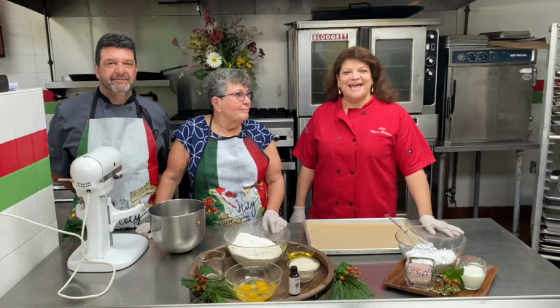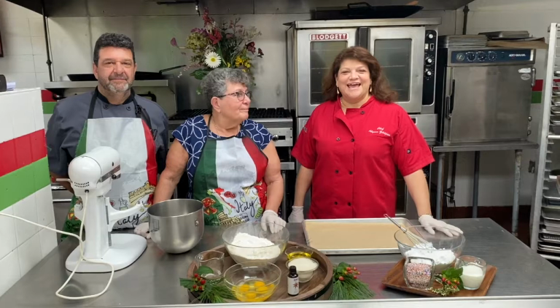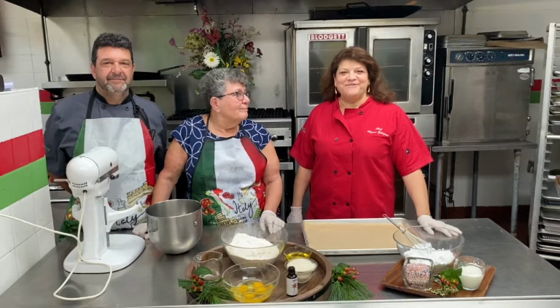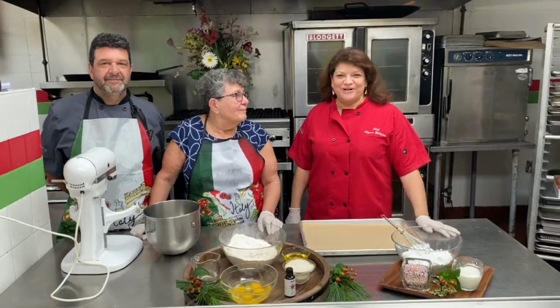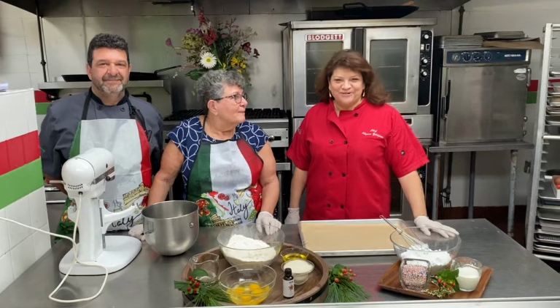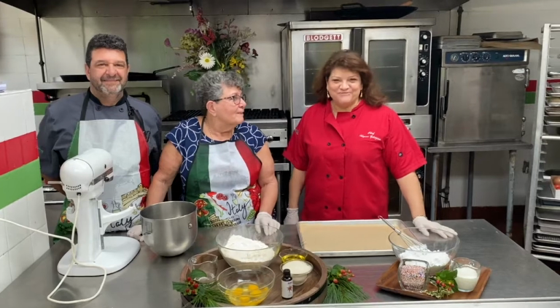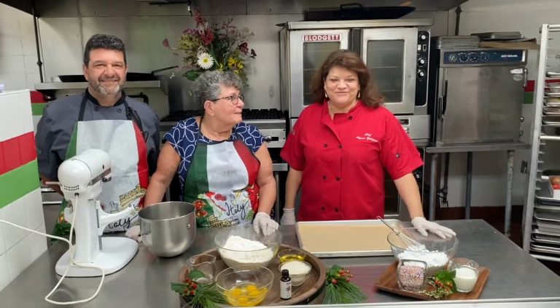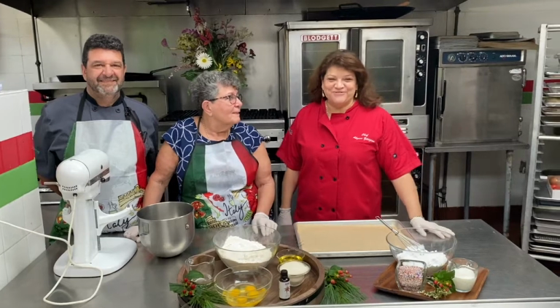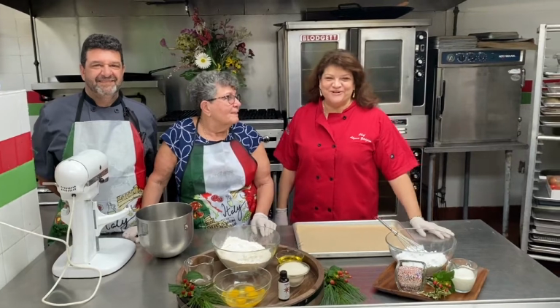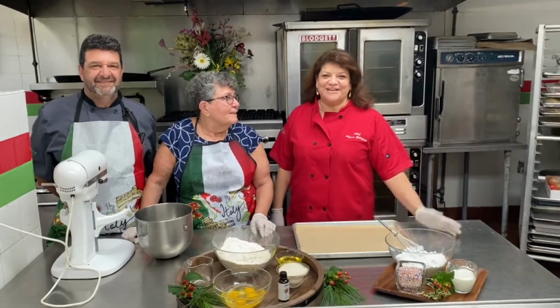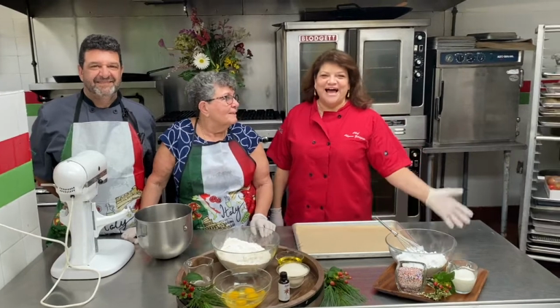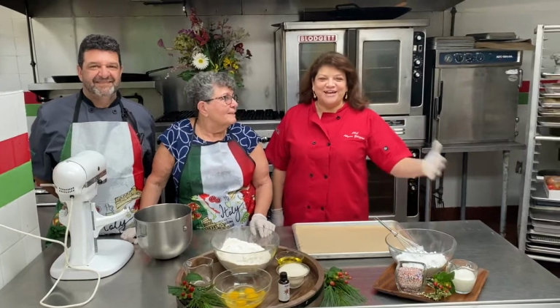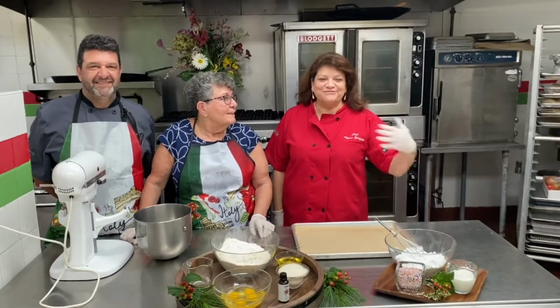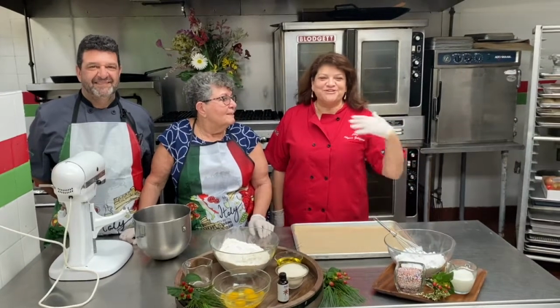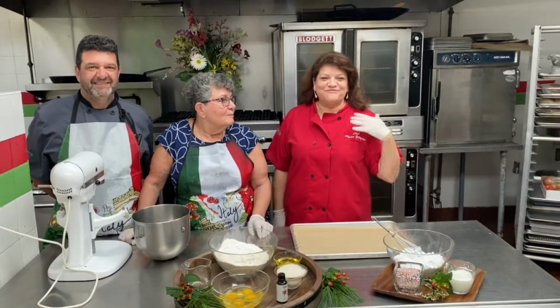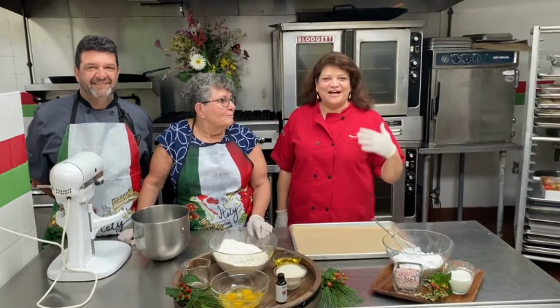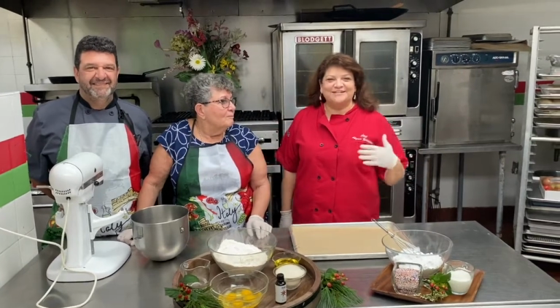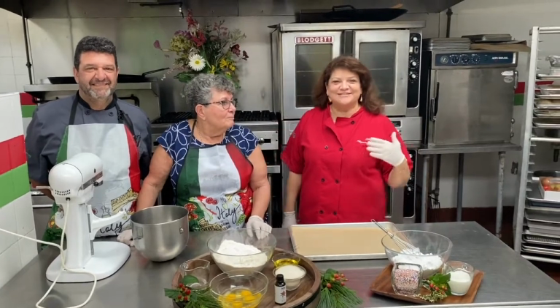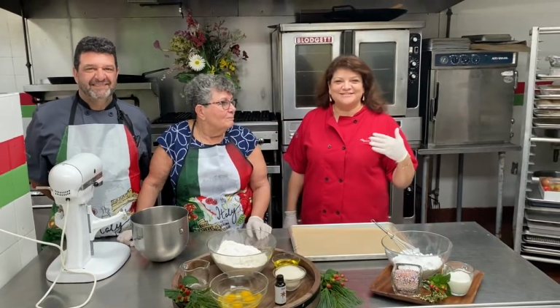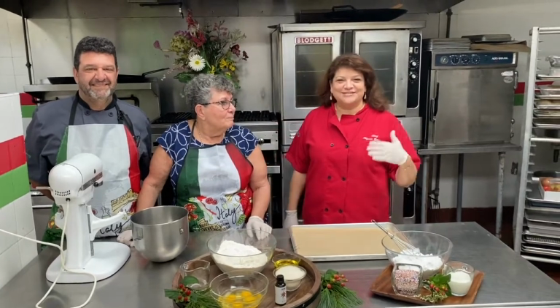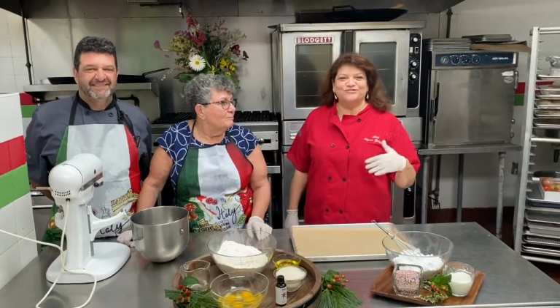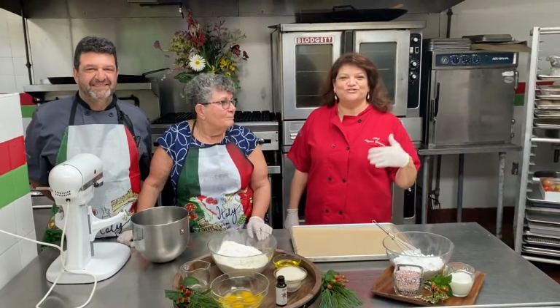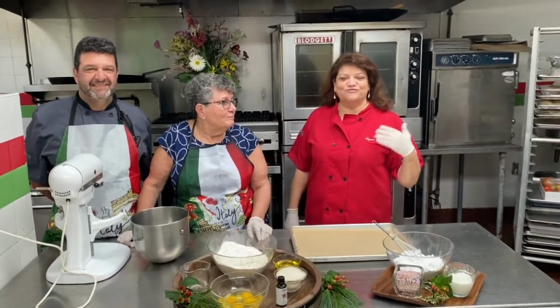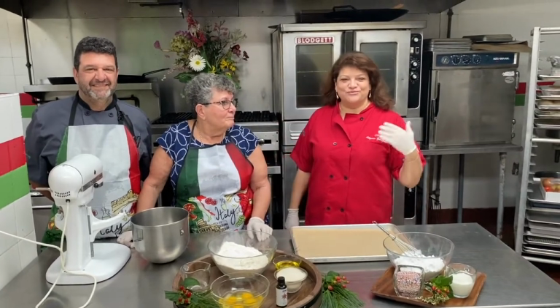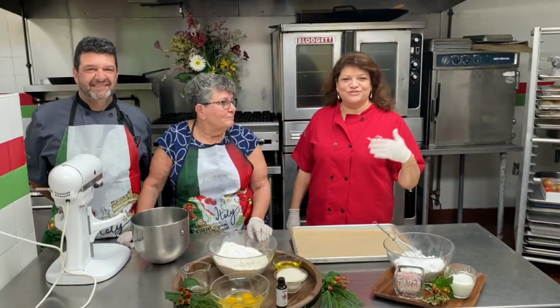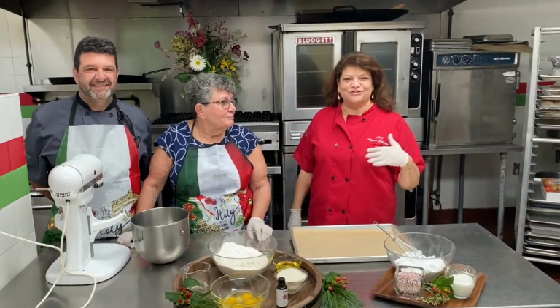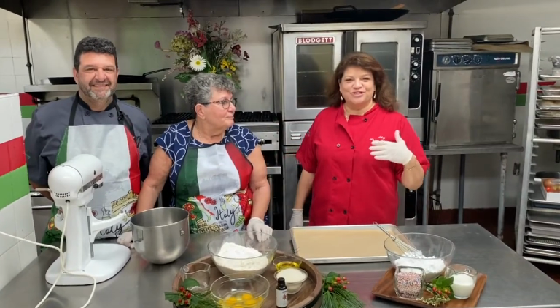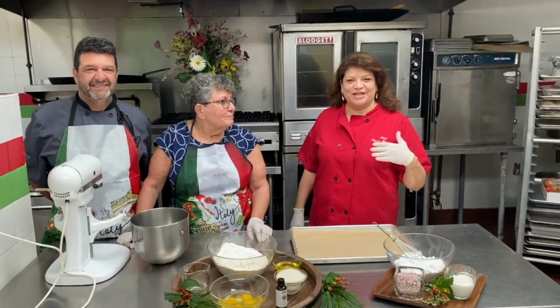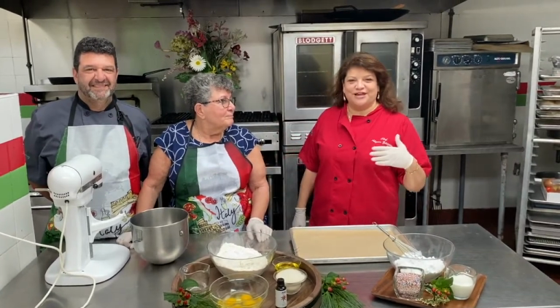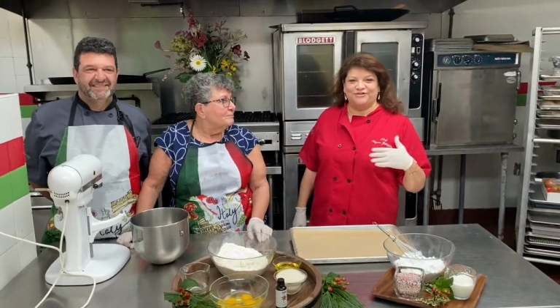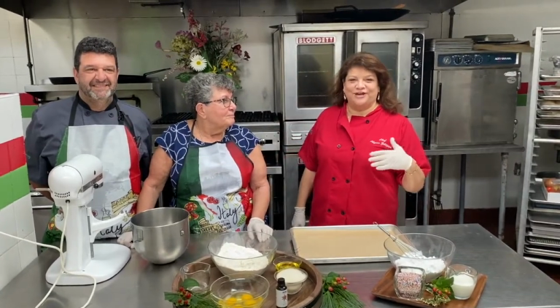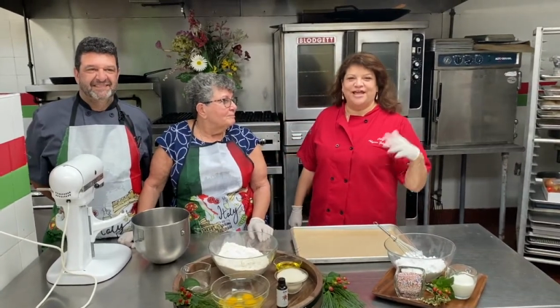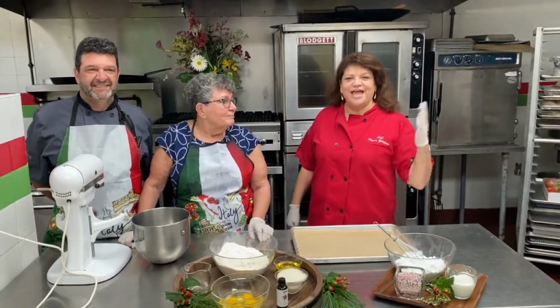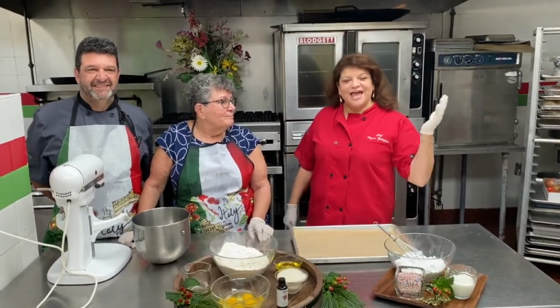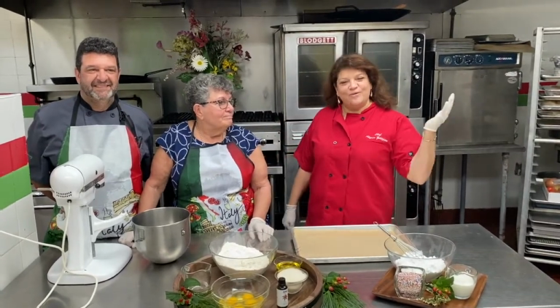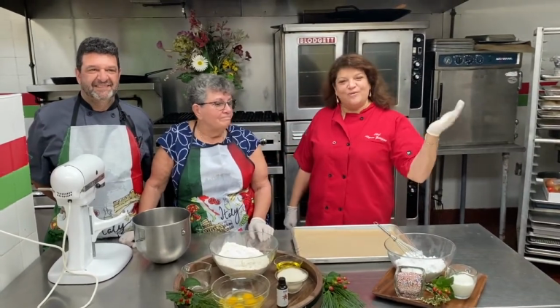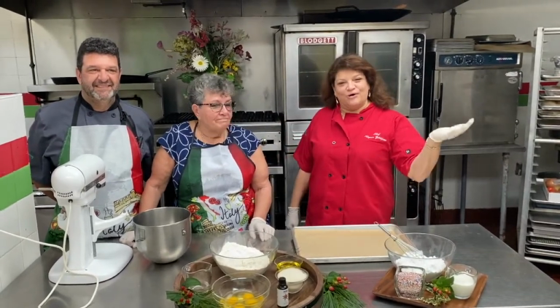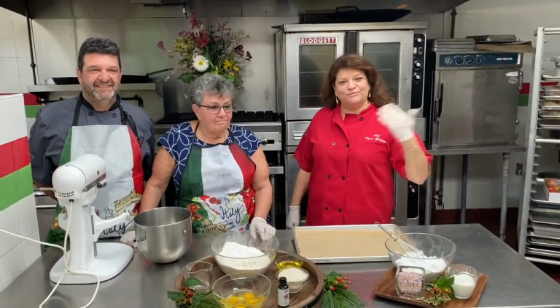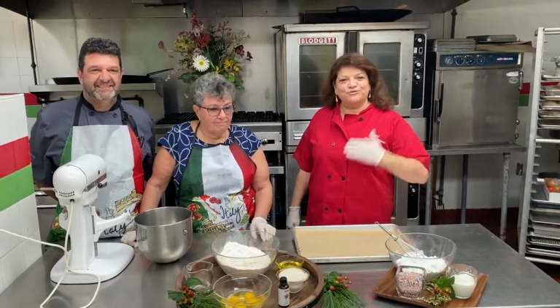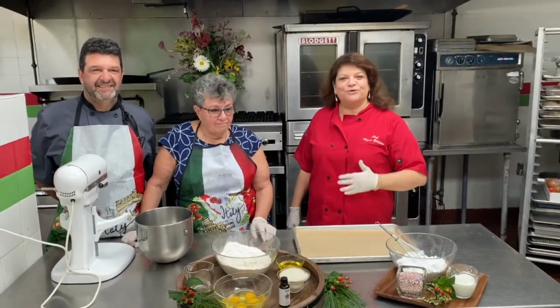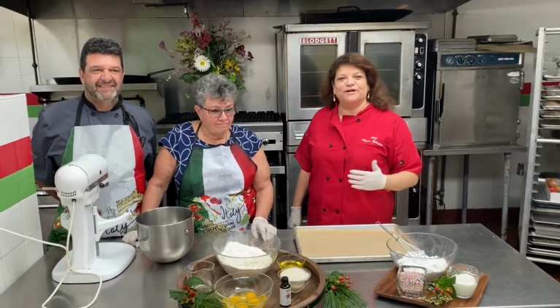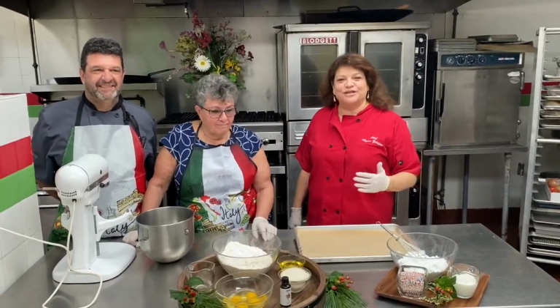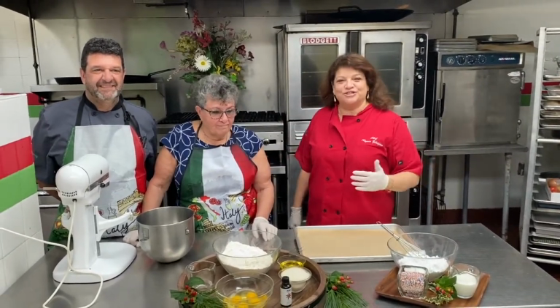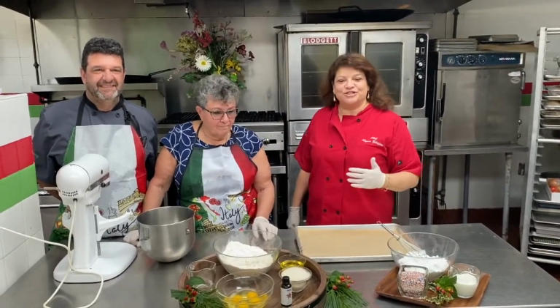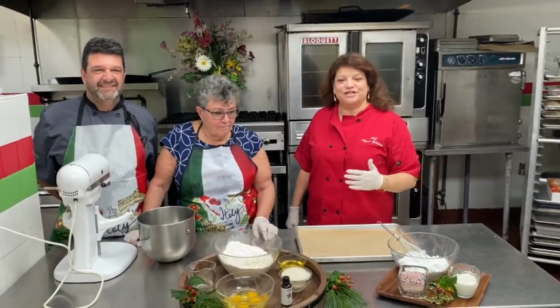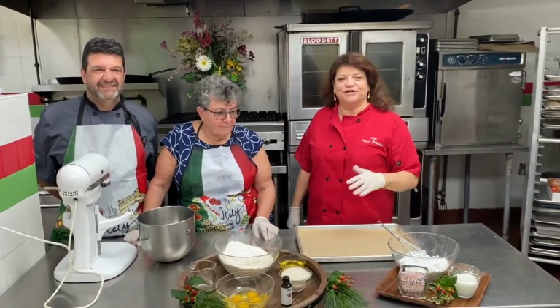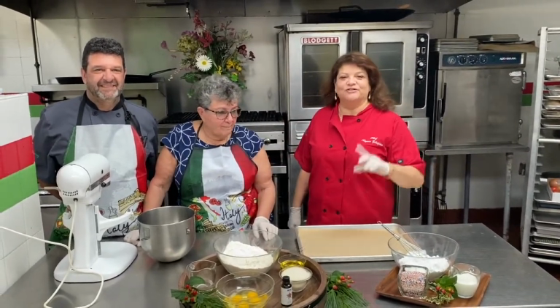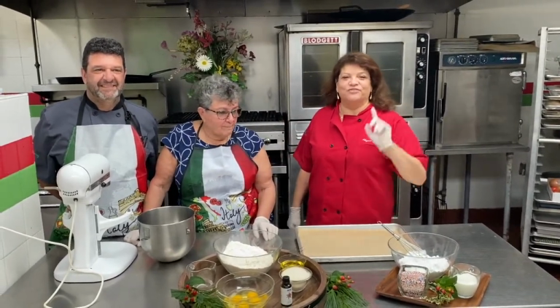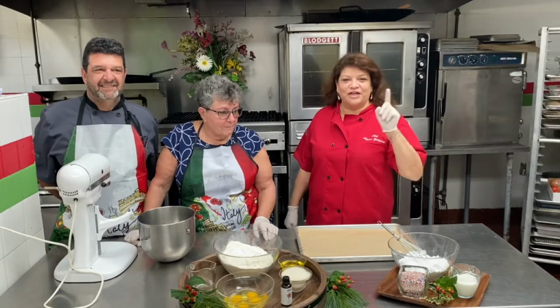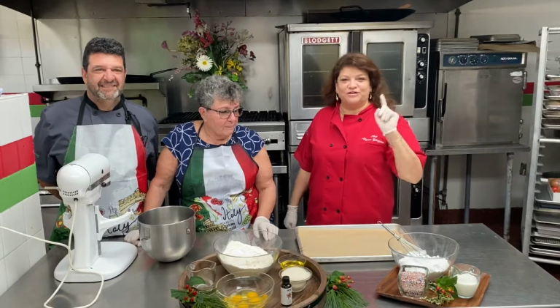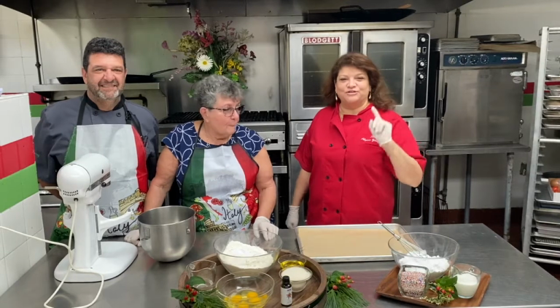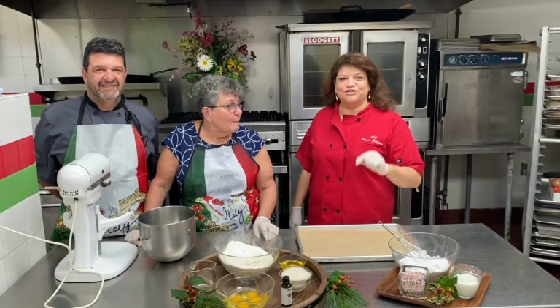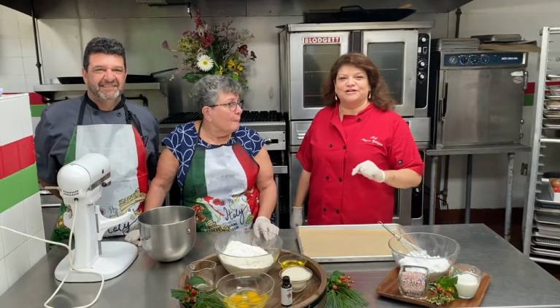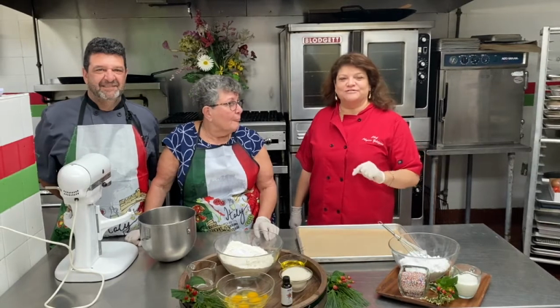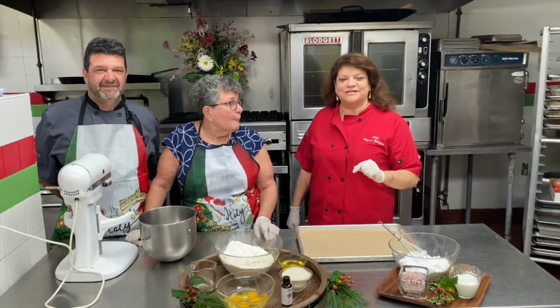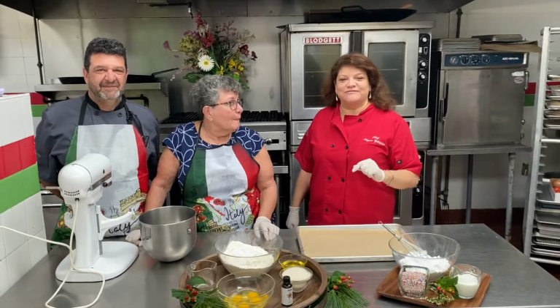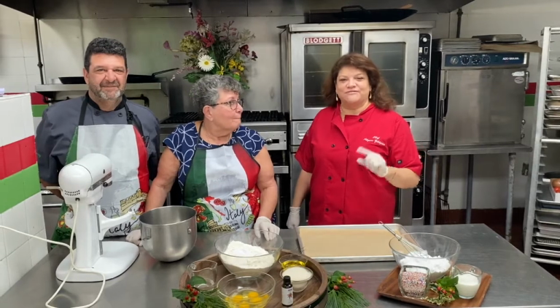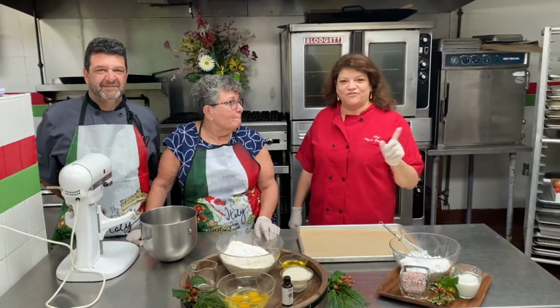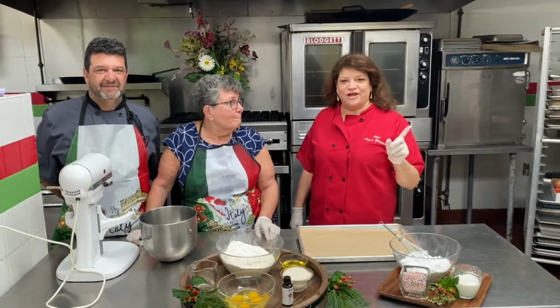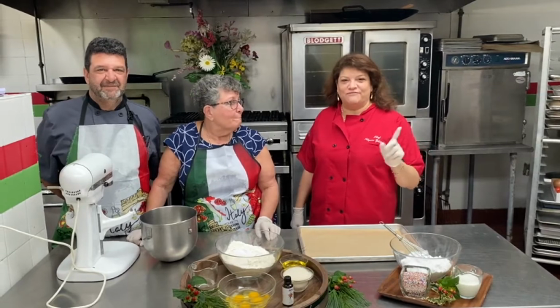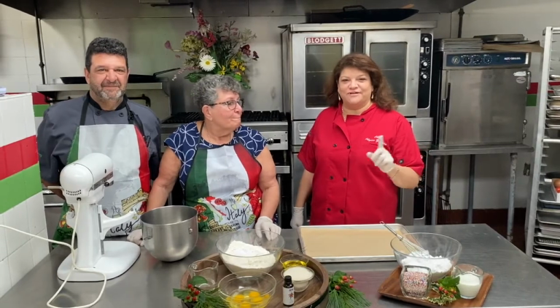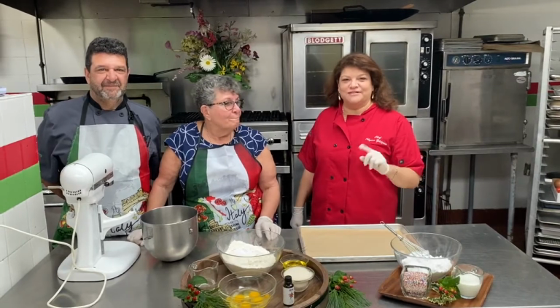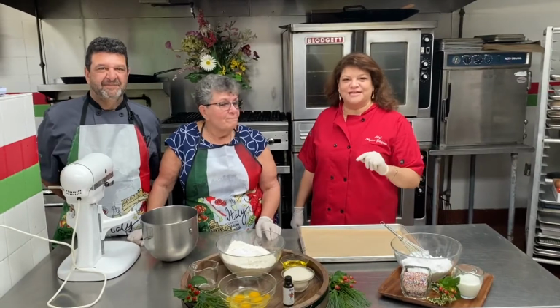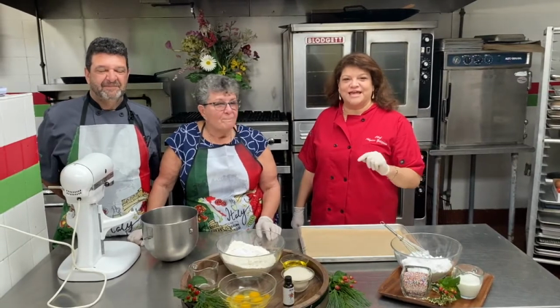Hey, welcome everyone. I am Chef Allison Zildjian from Zildjian Catering, and welcome to our kitchen here. Thank you to Channel 7 for having us again.